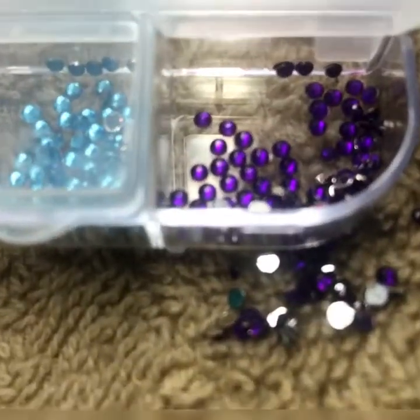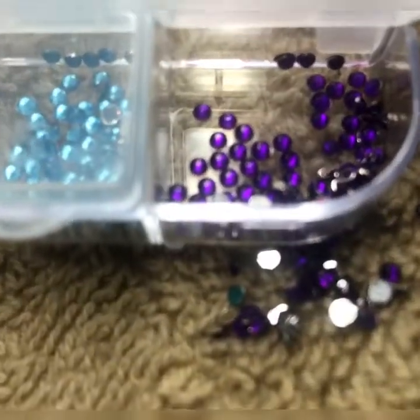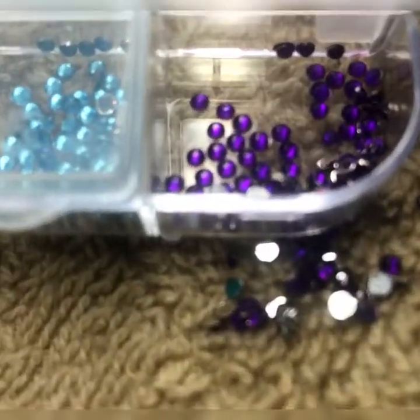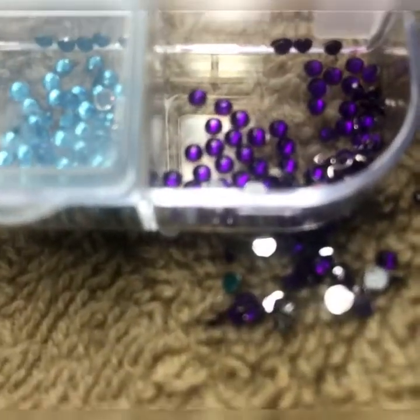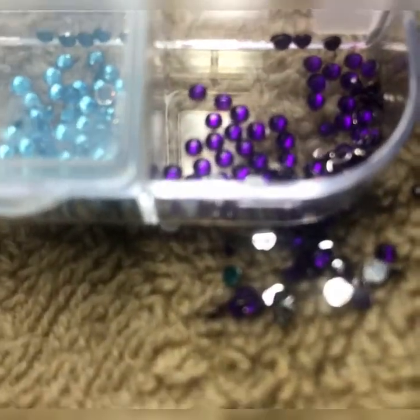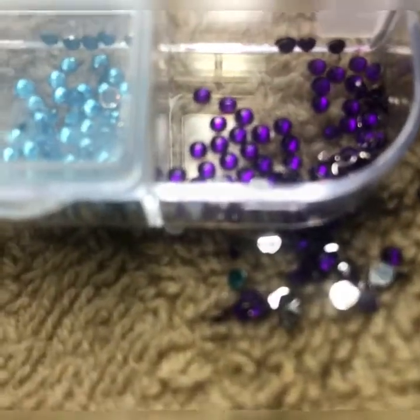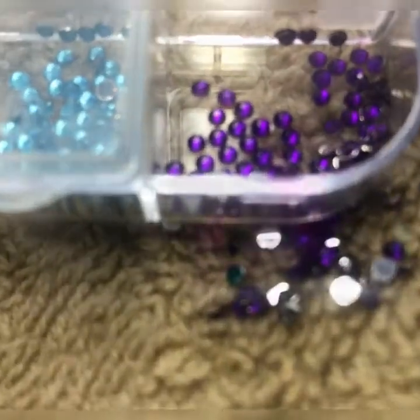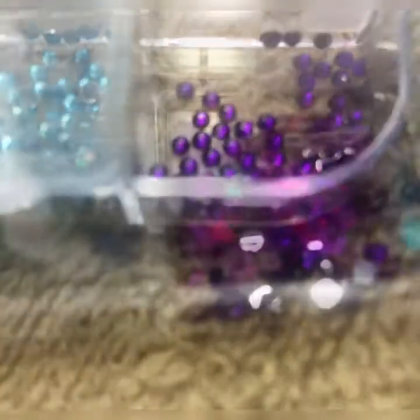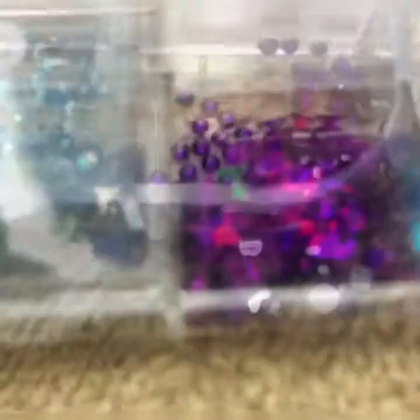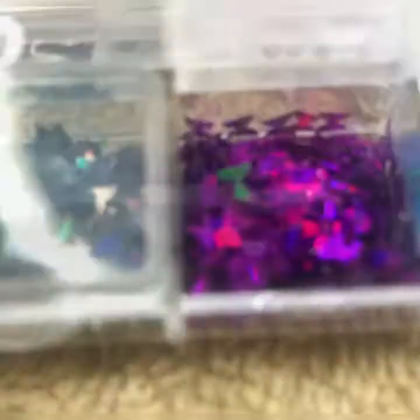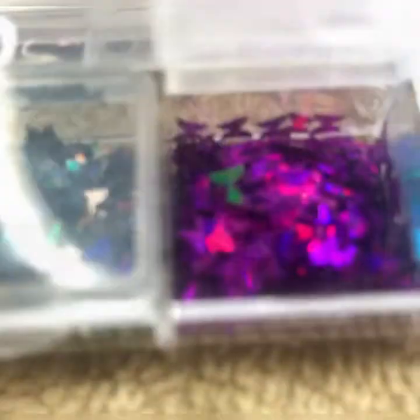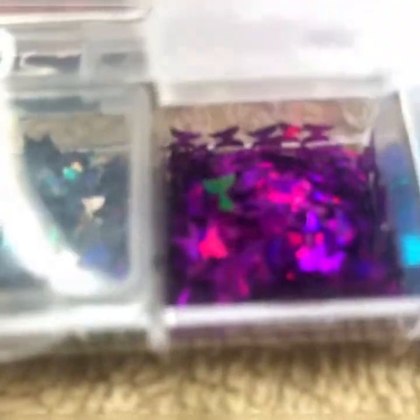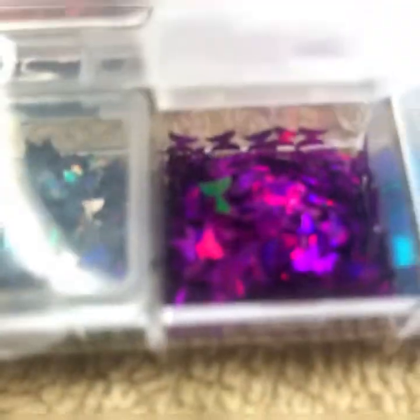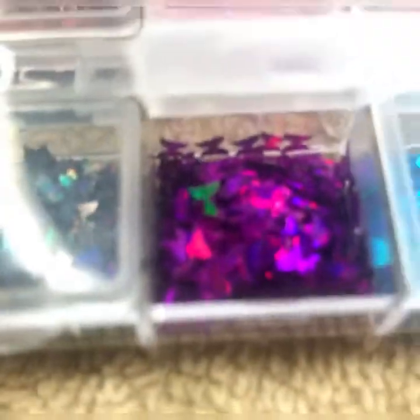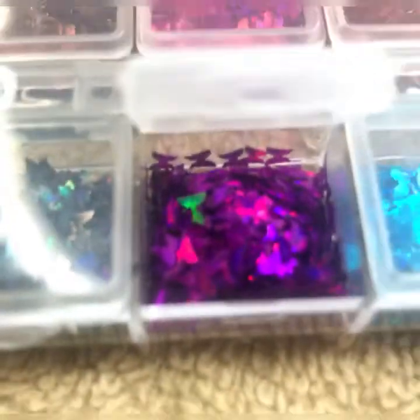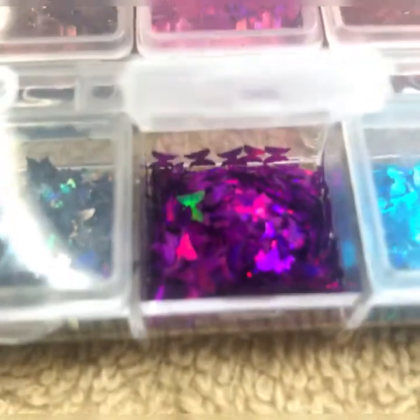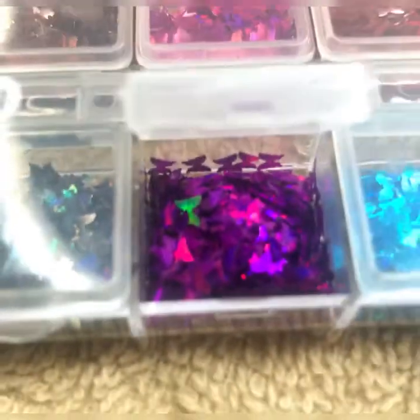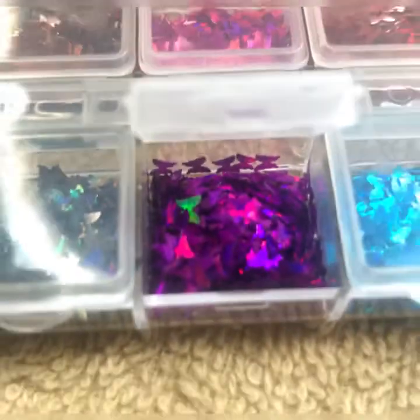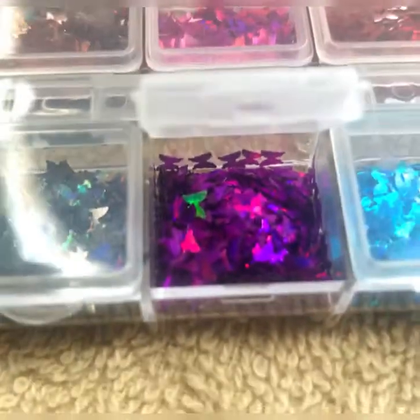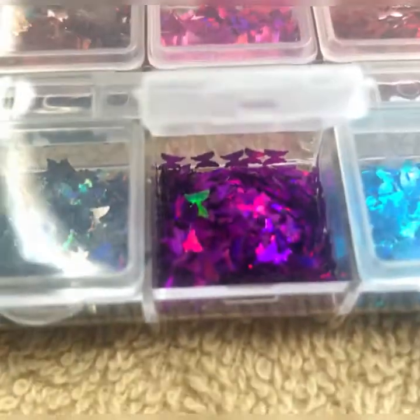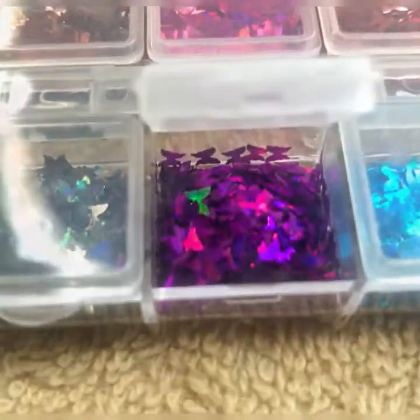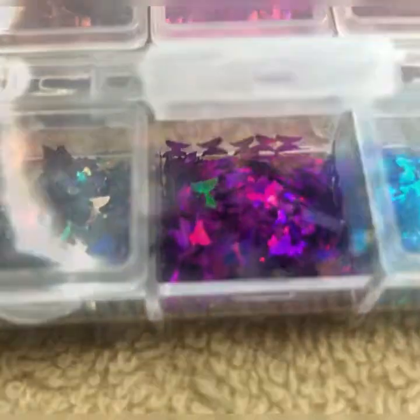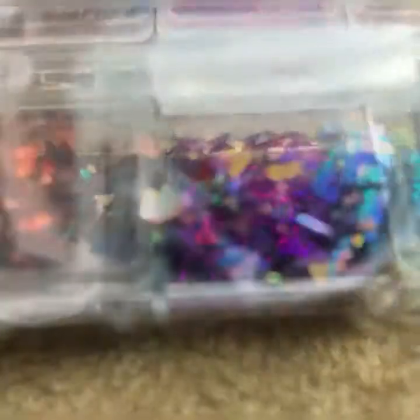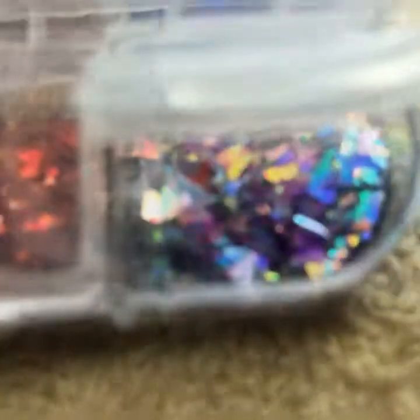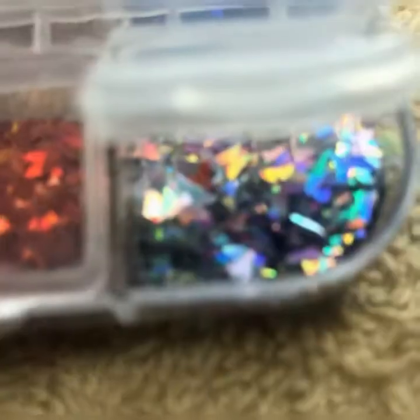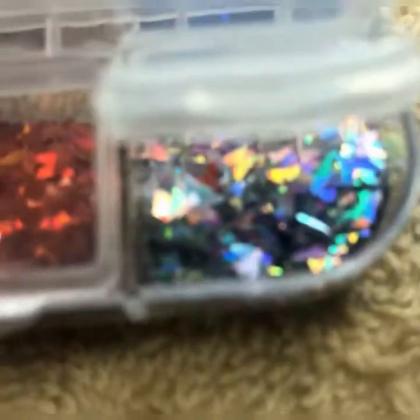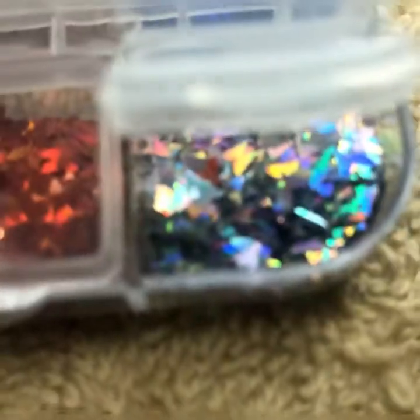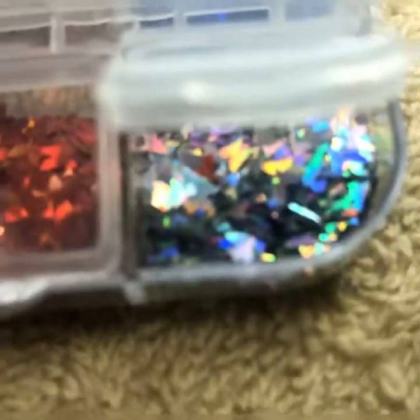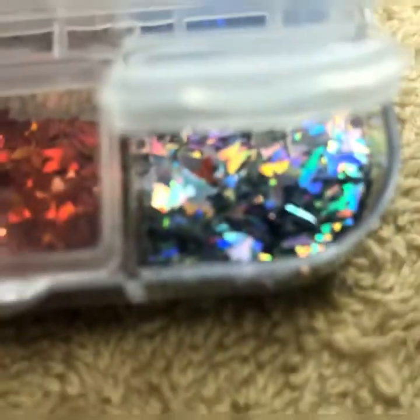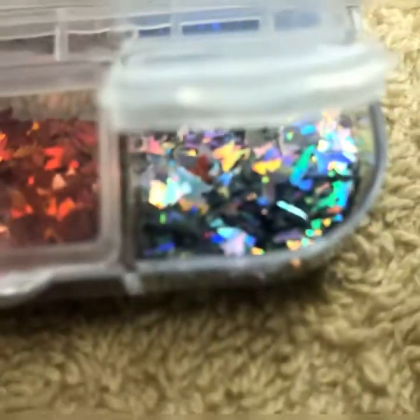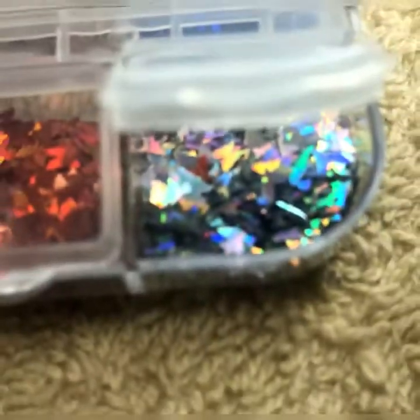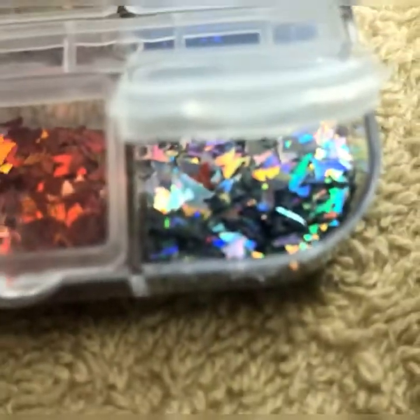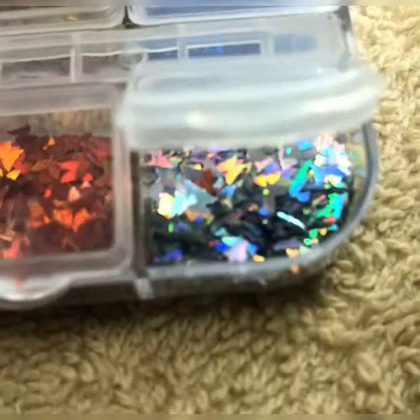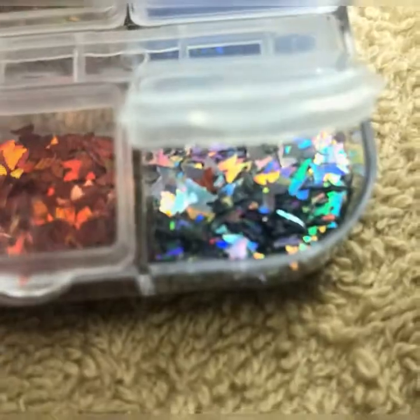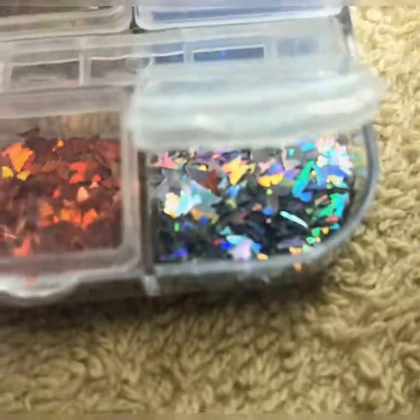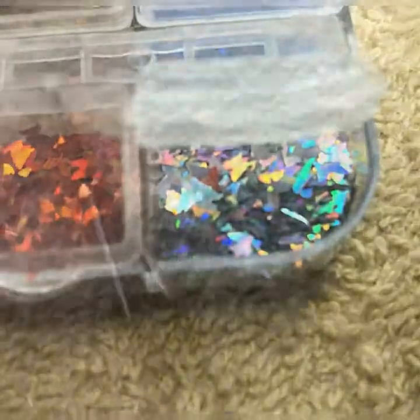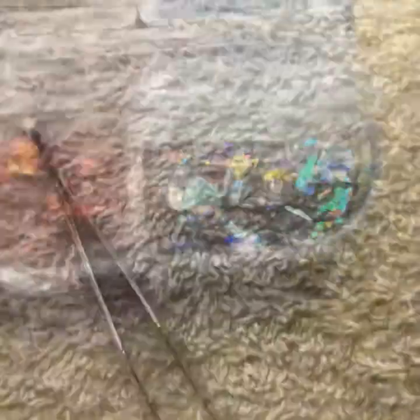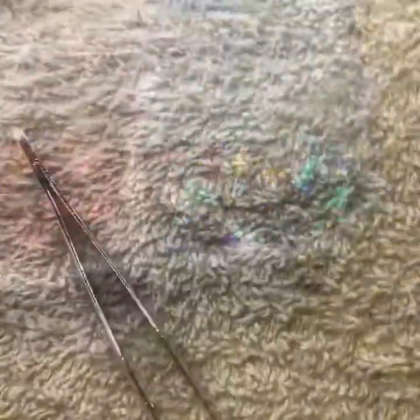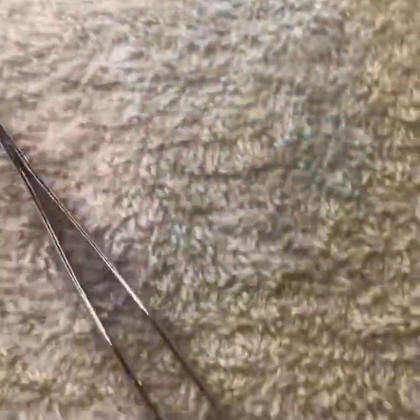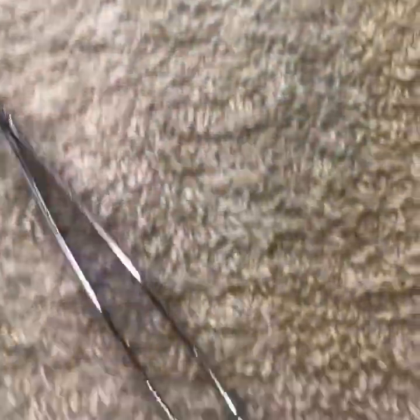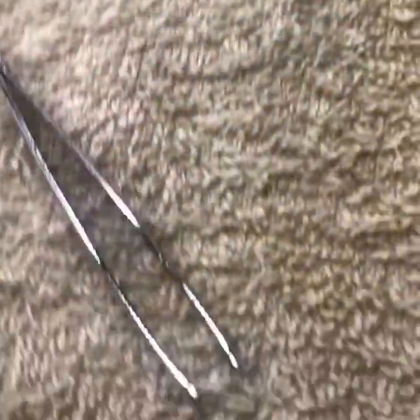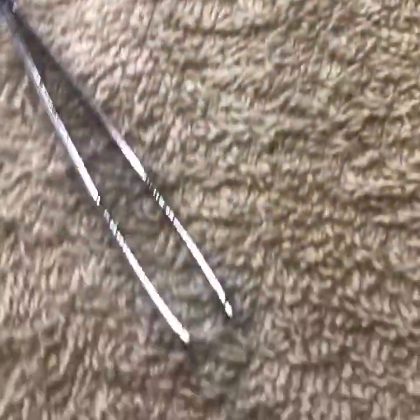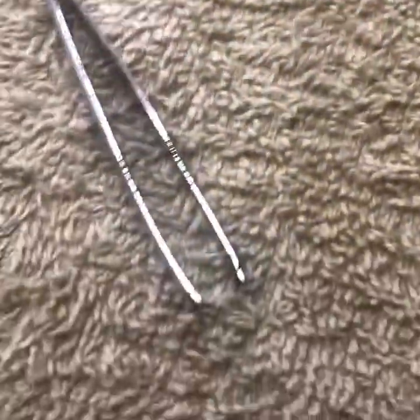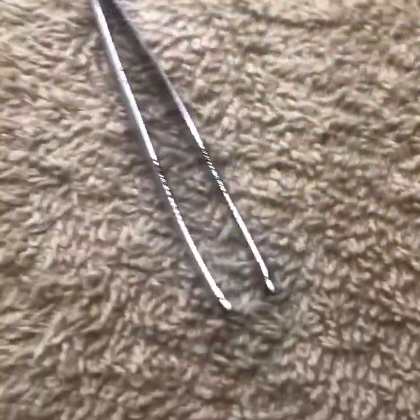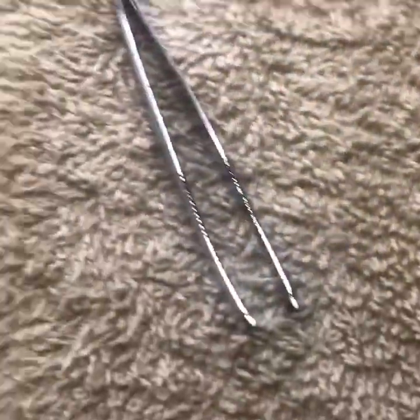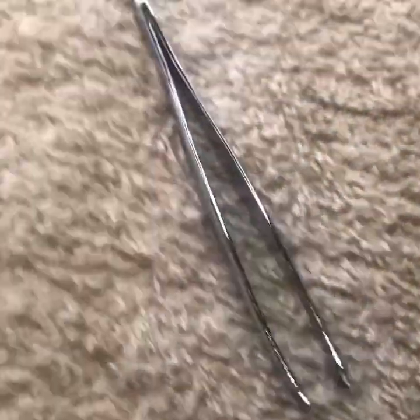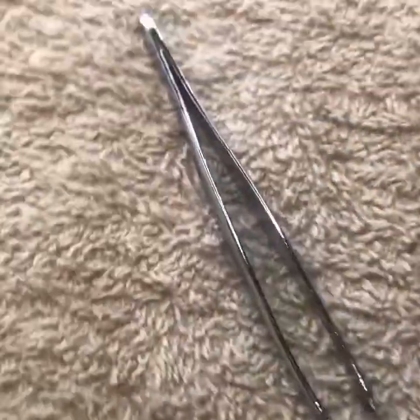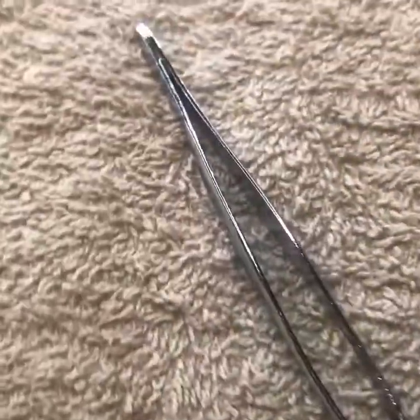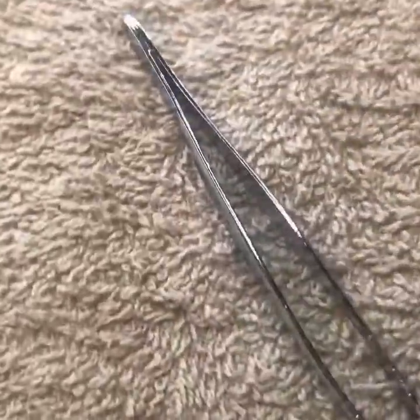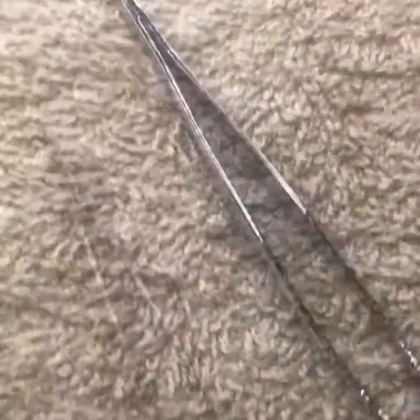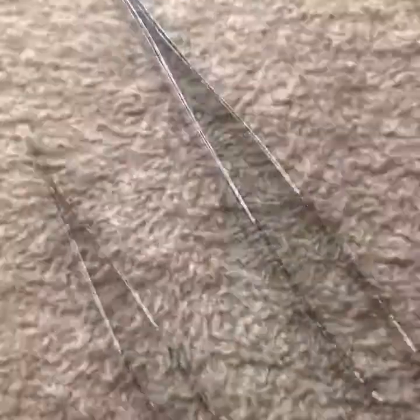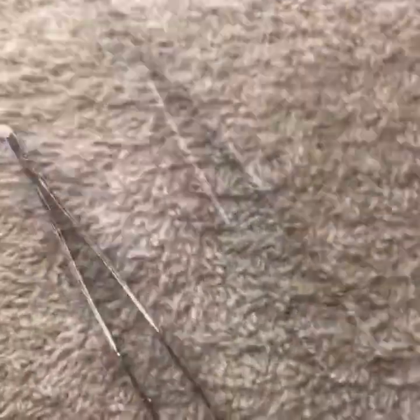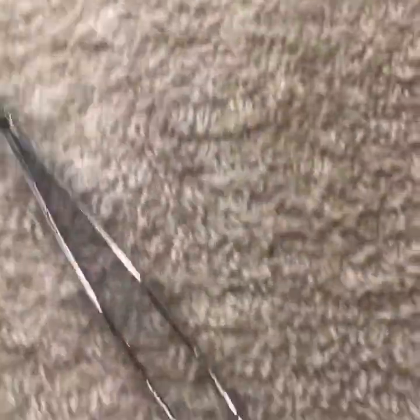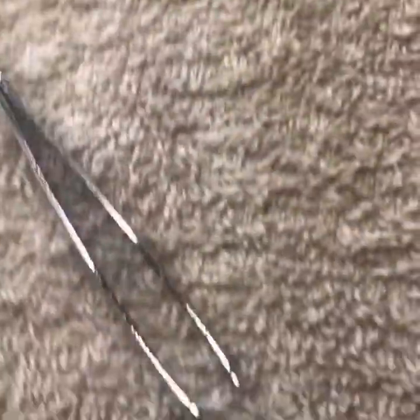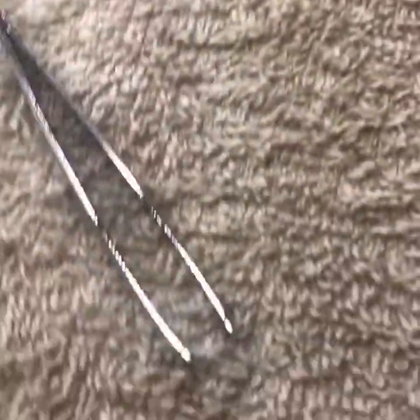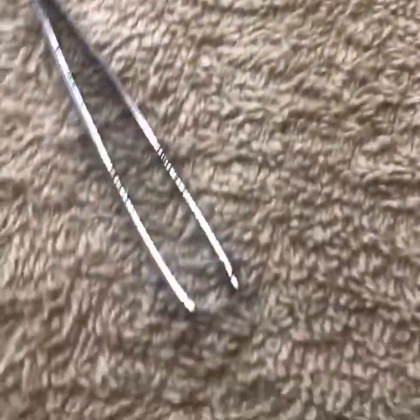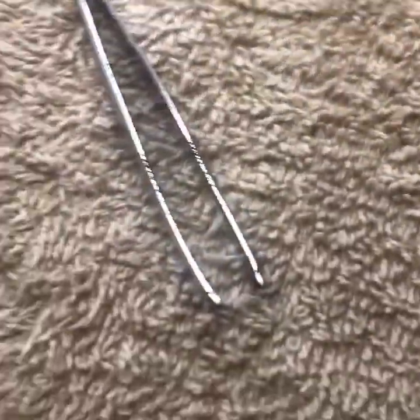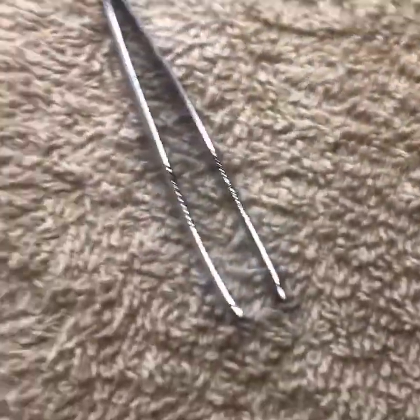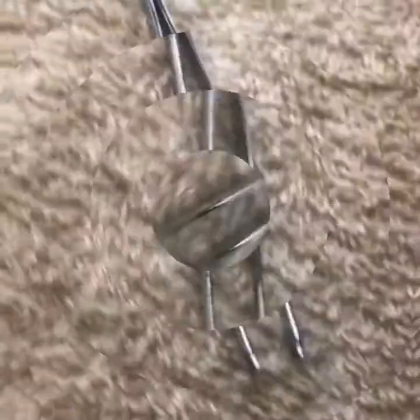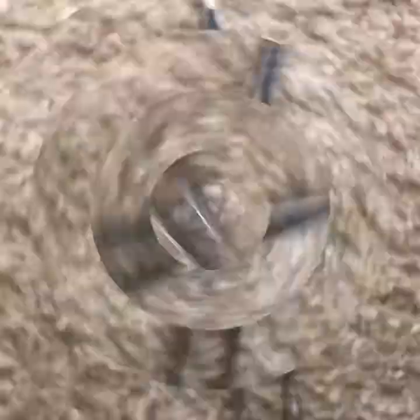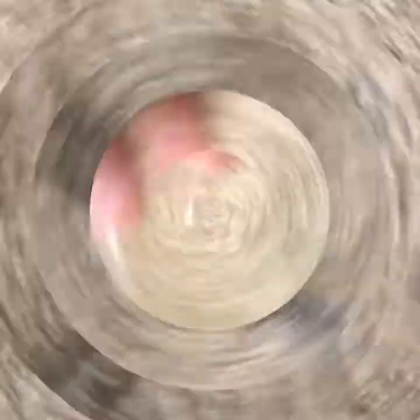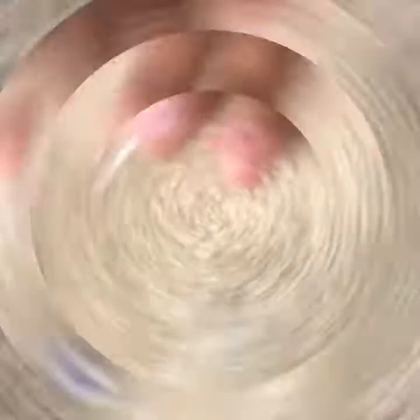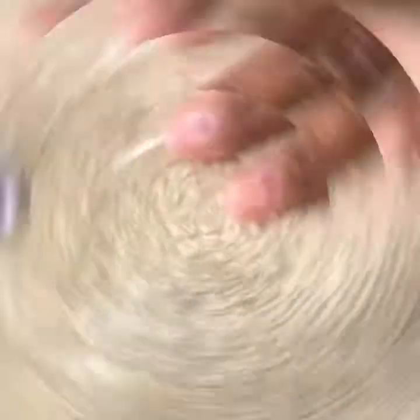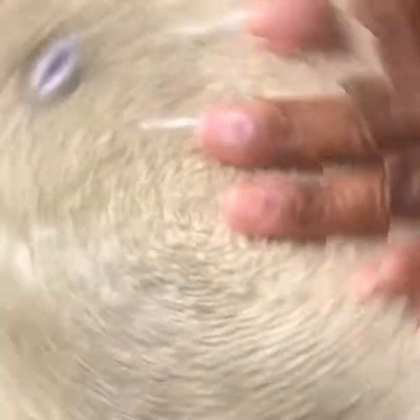And then we have our purple gems, blue butterflies, translucent butterflies, and of course the tweezers.